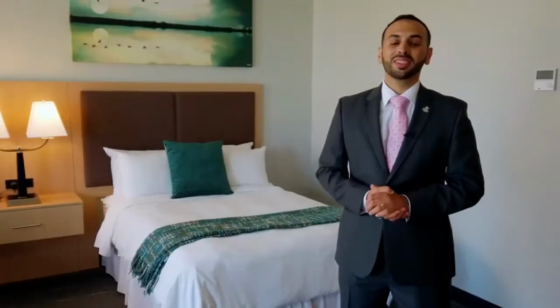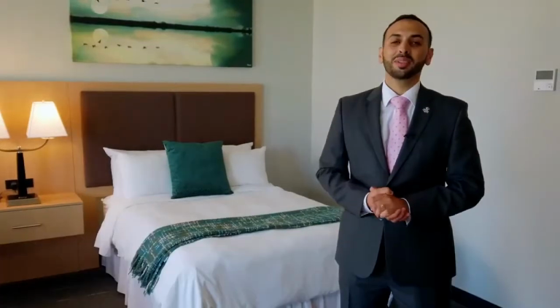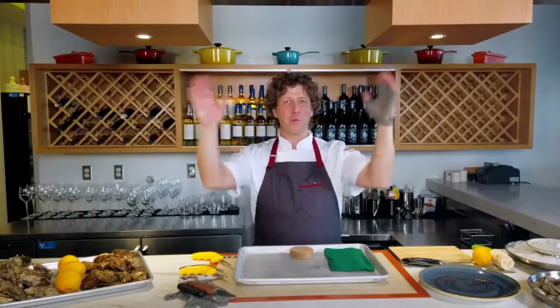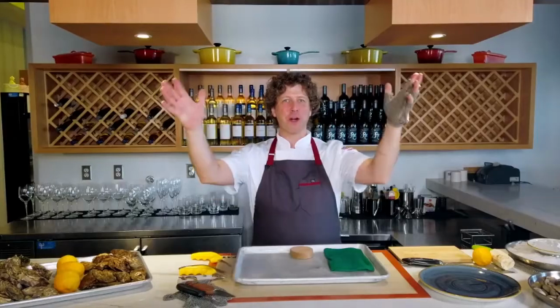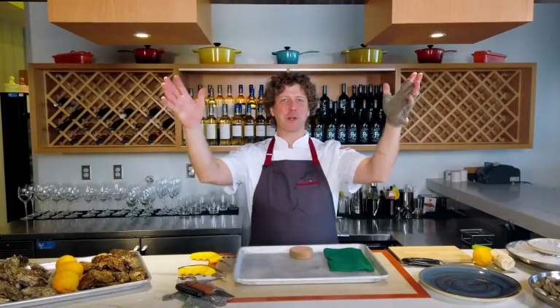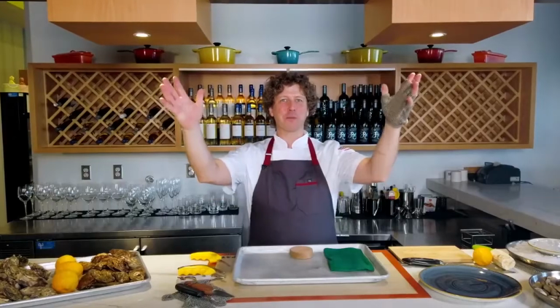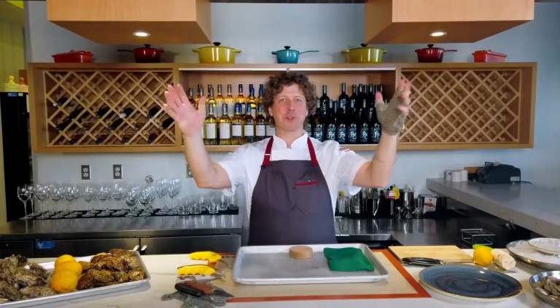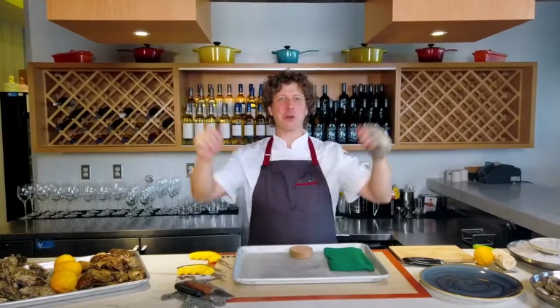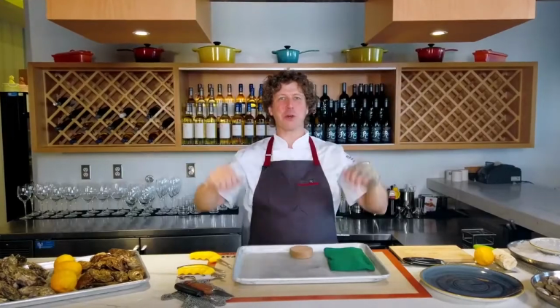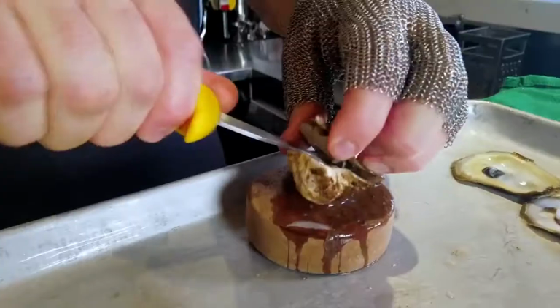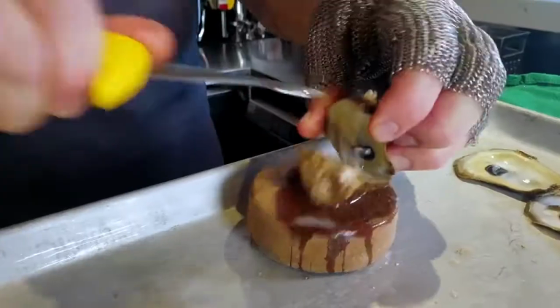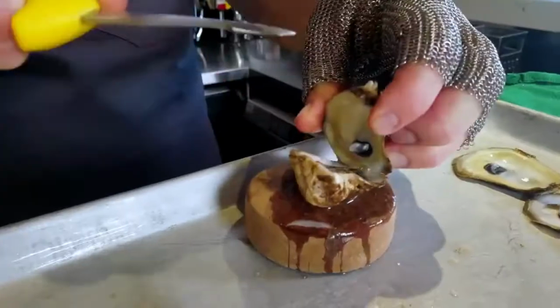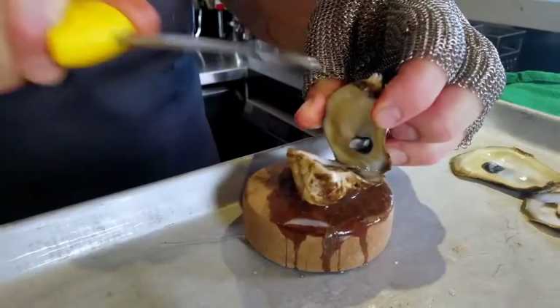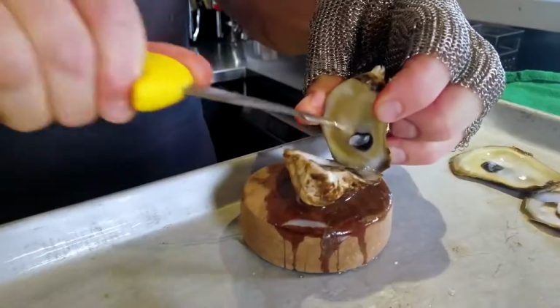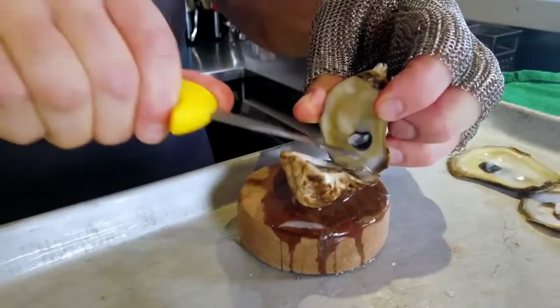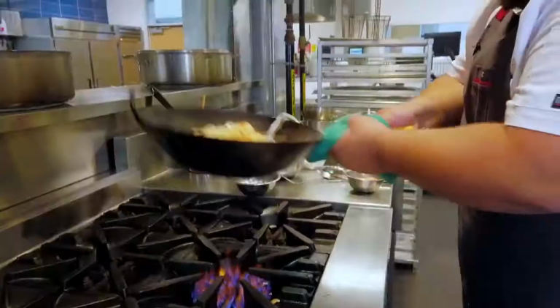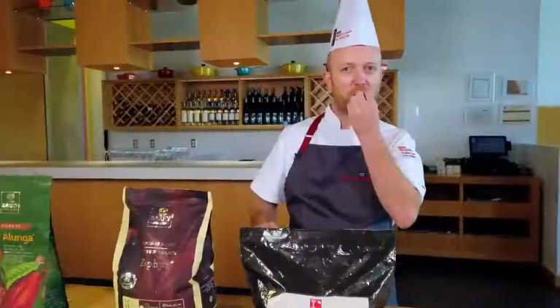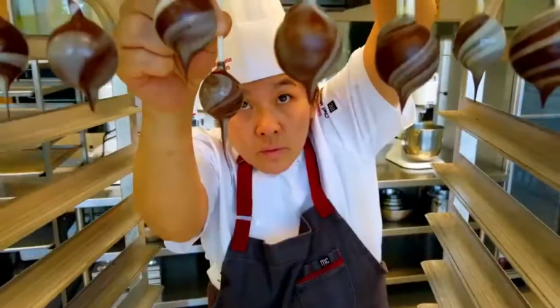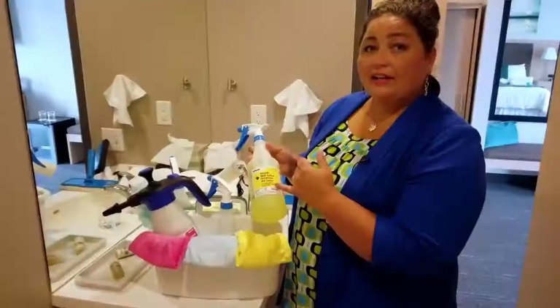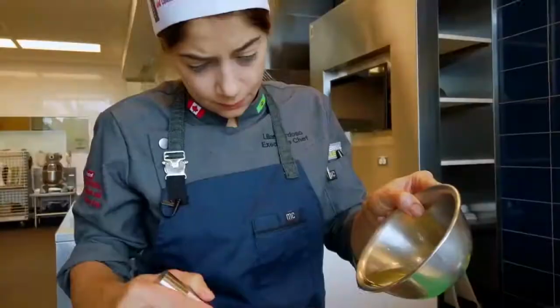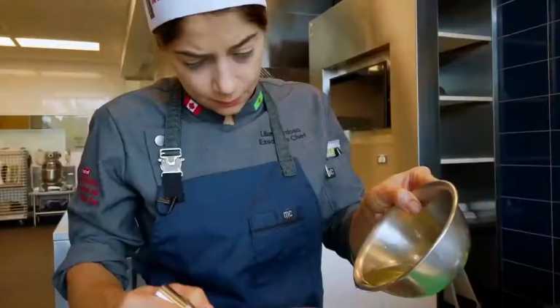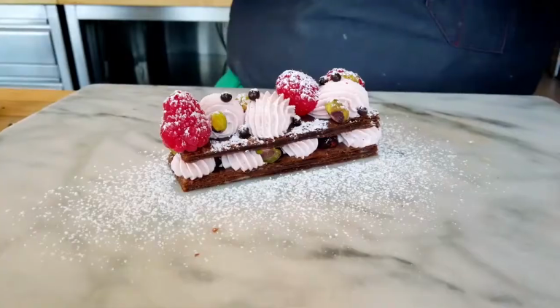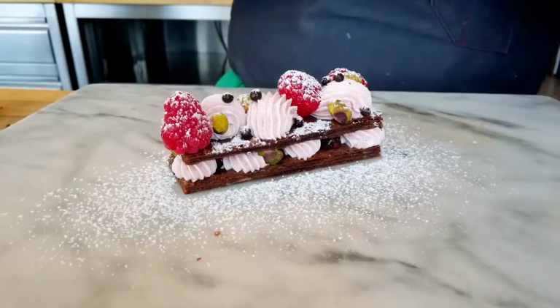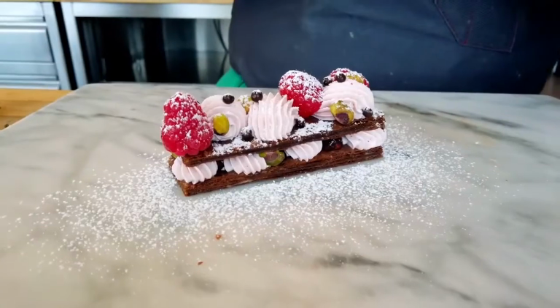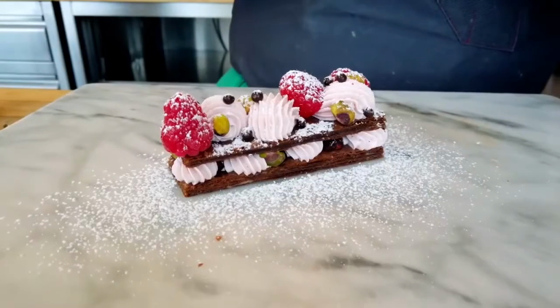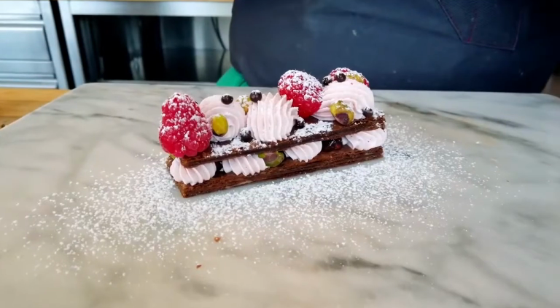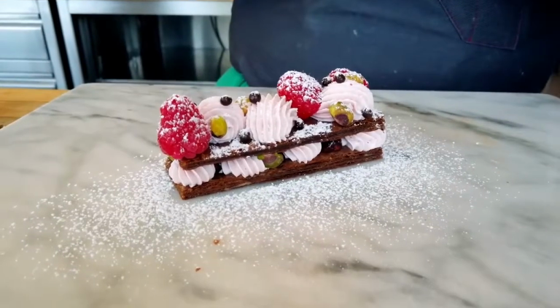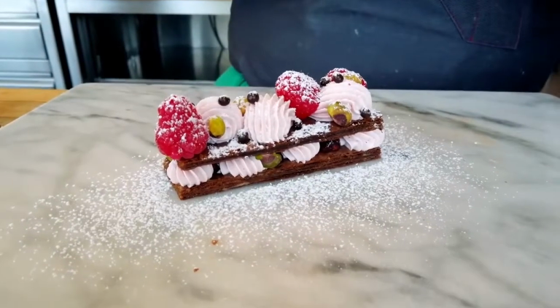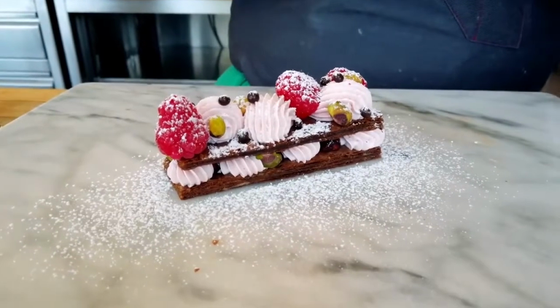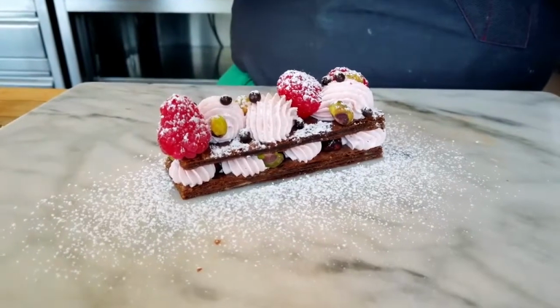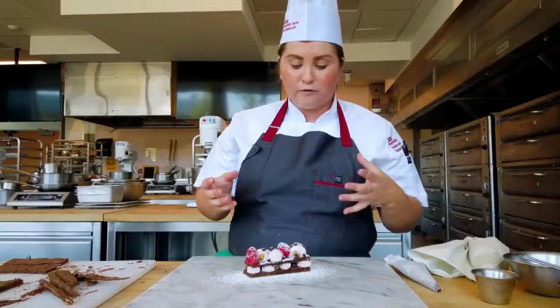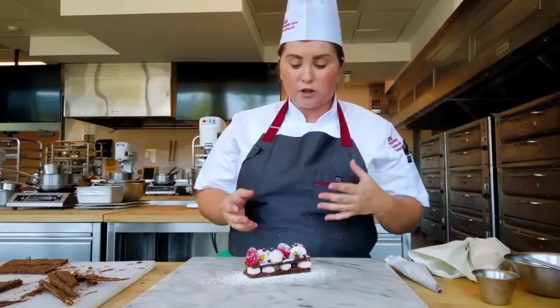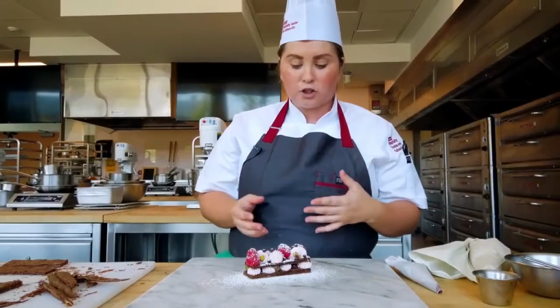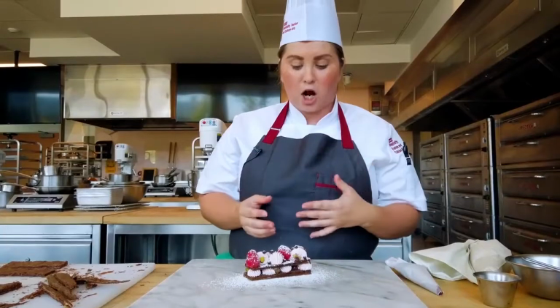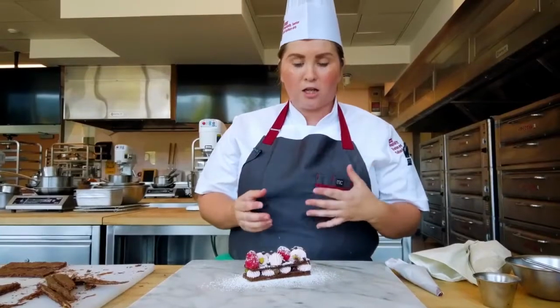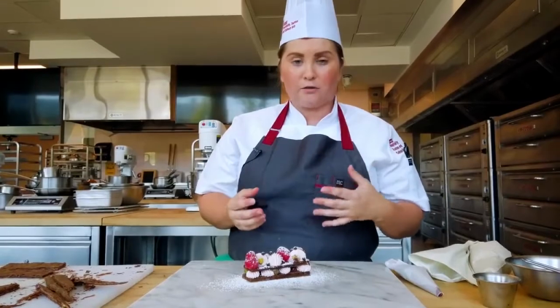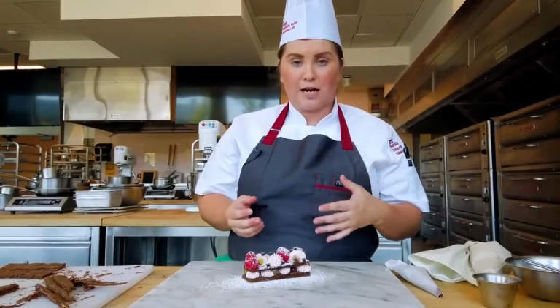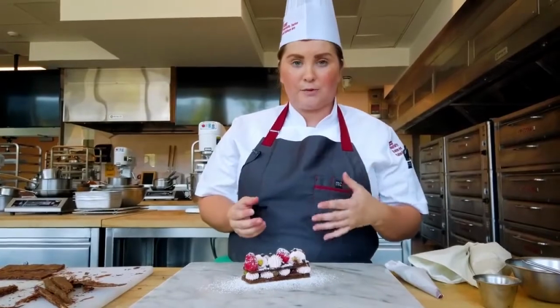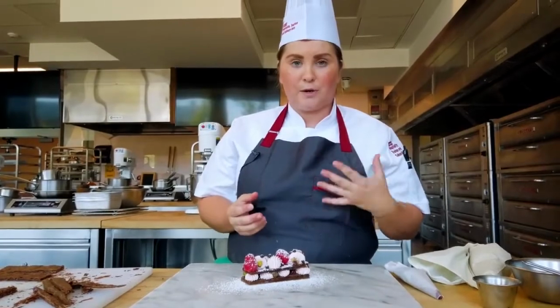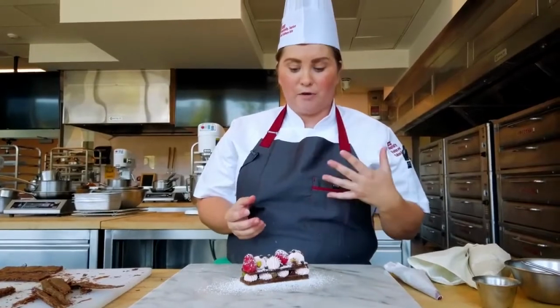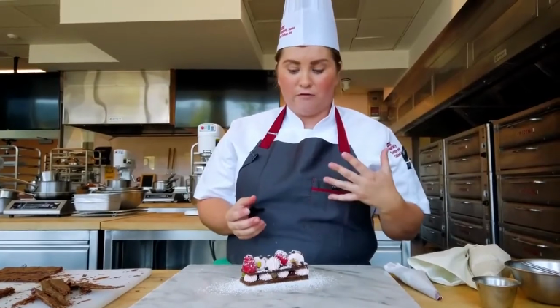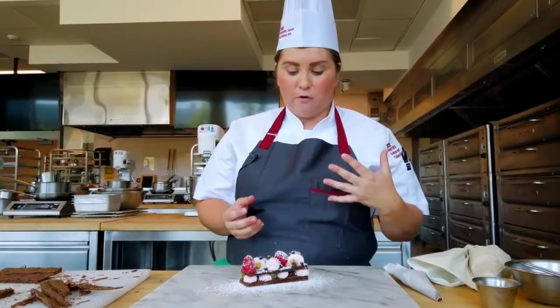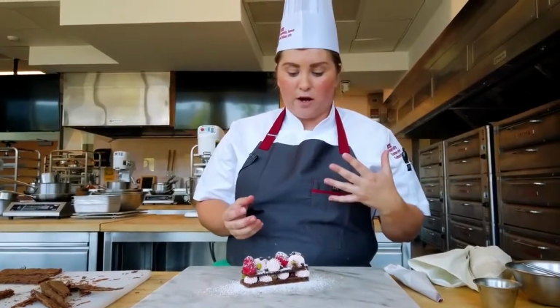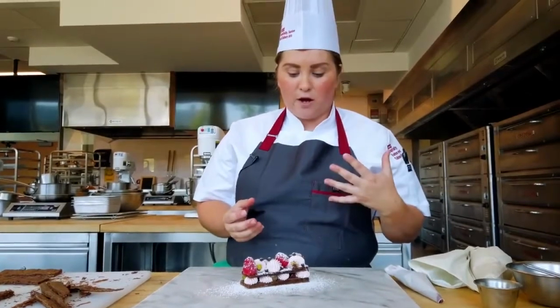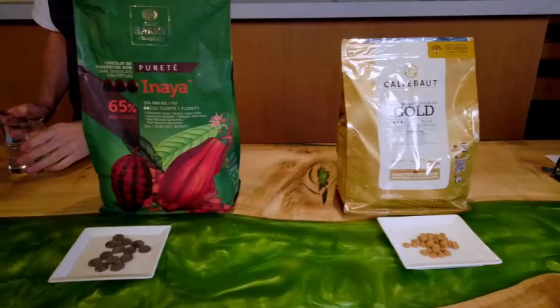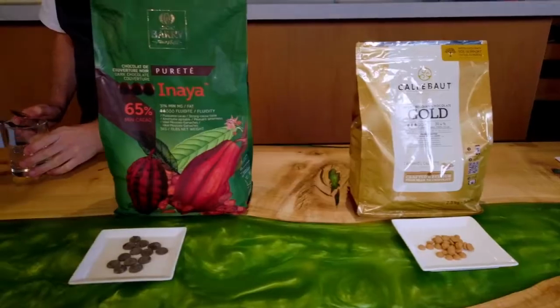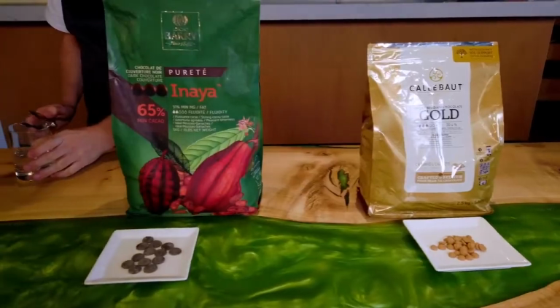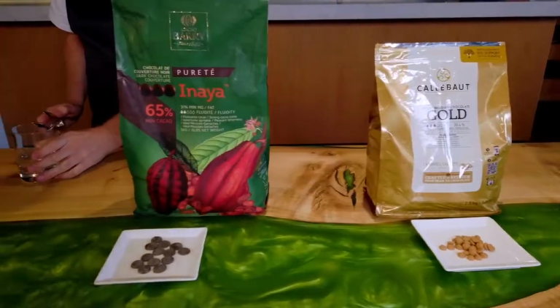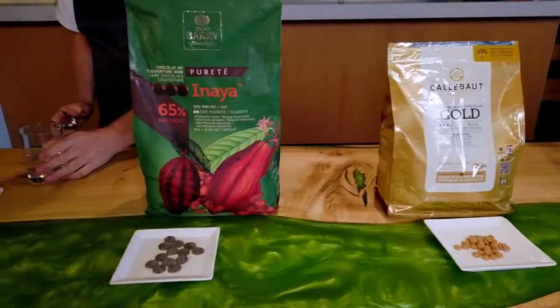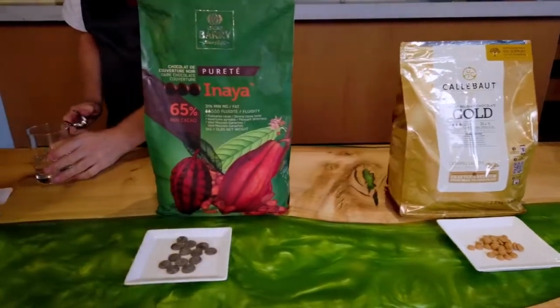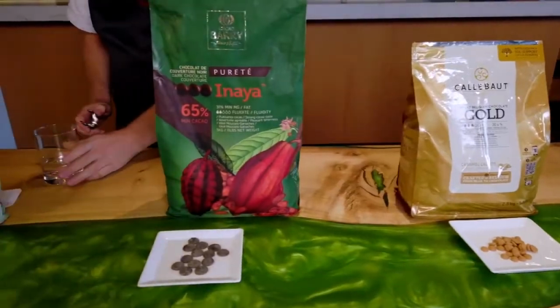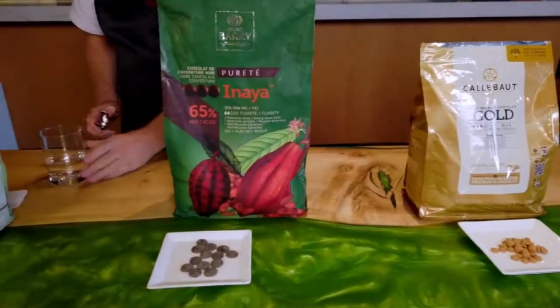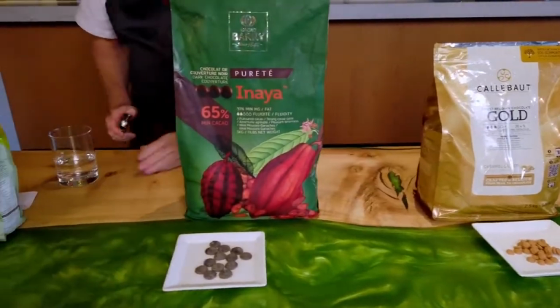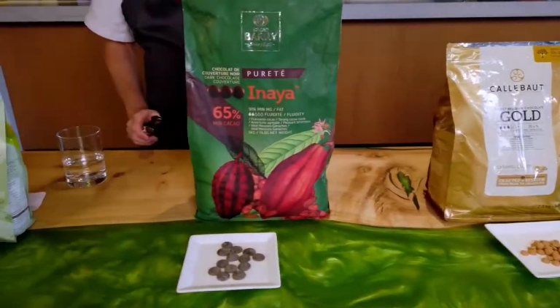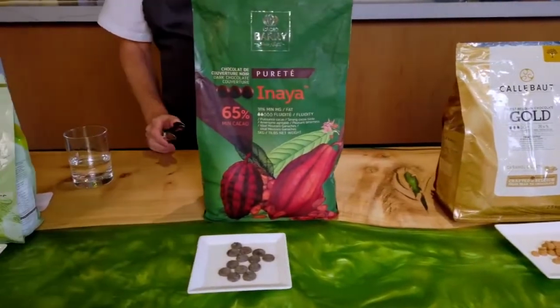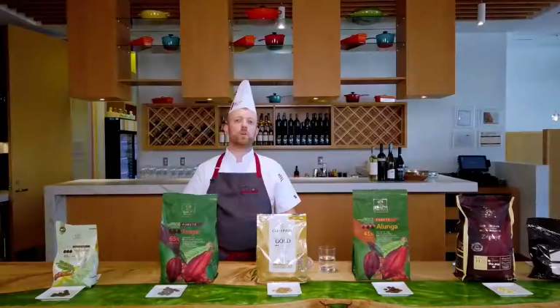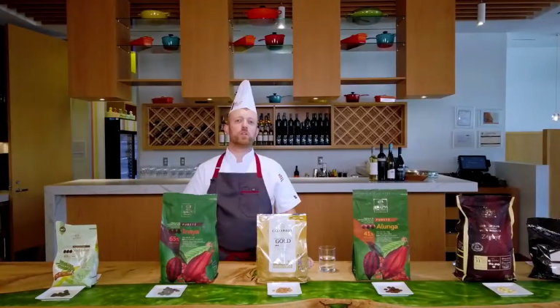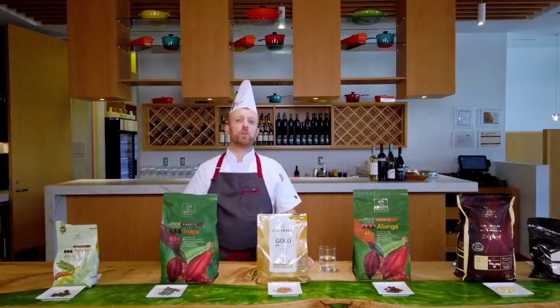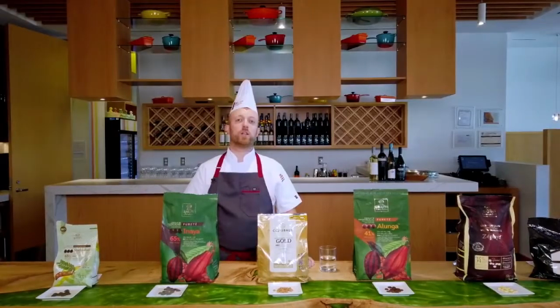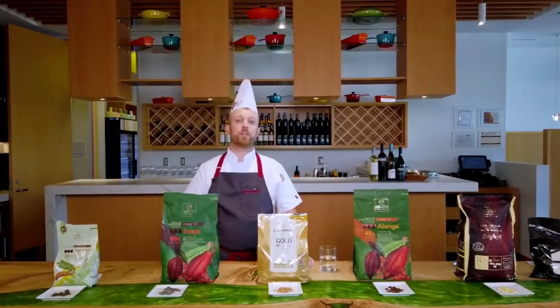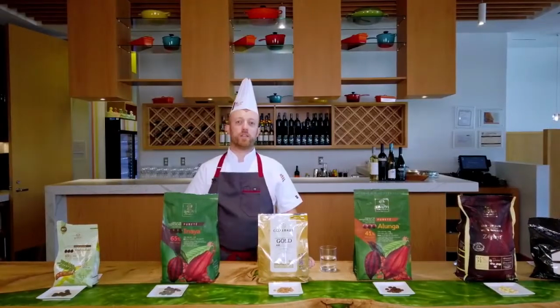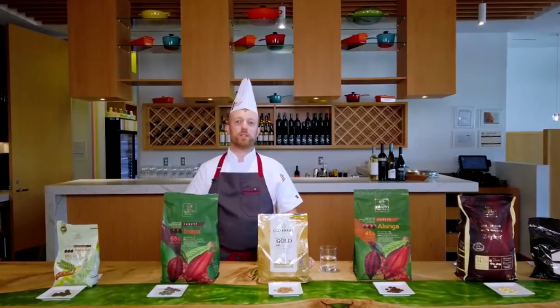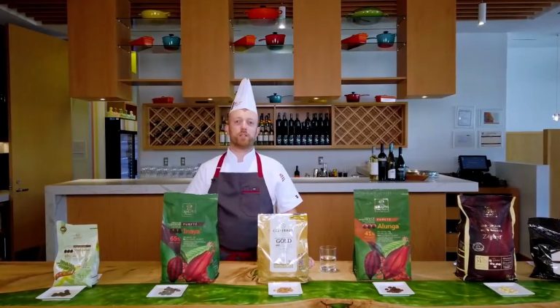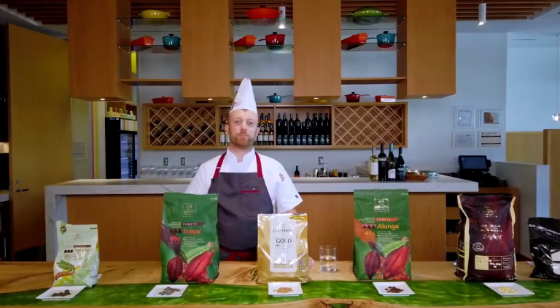Welcome to the oyster bar. So there it is, our beautiful chocolate raspberry mille-feuille. Together we're going to go through a chocolate tasting.